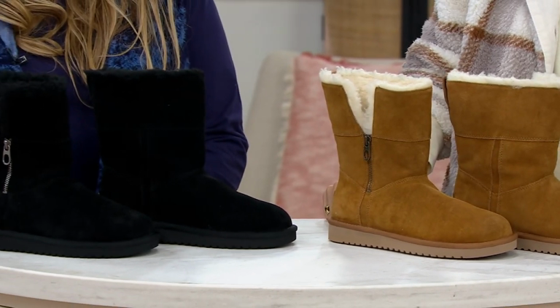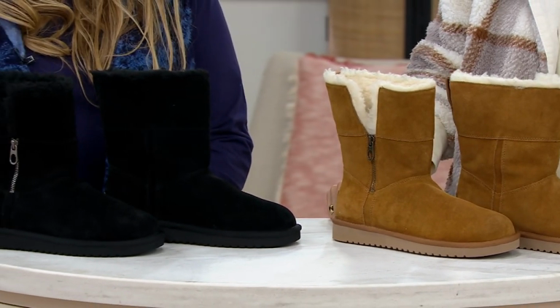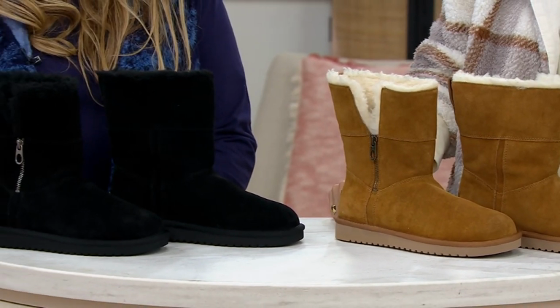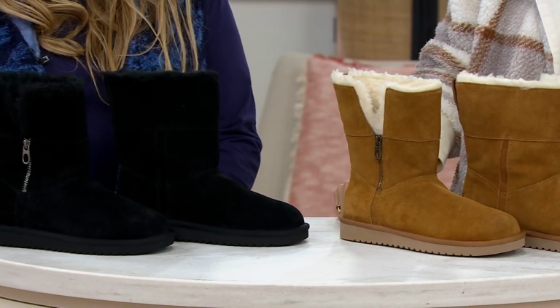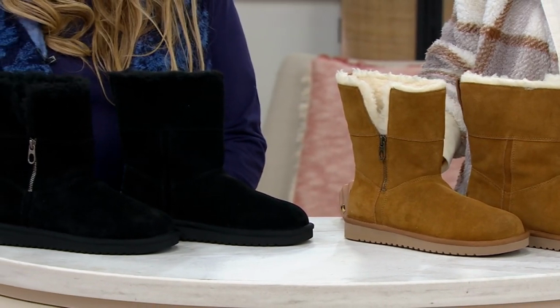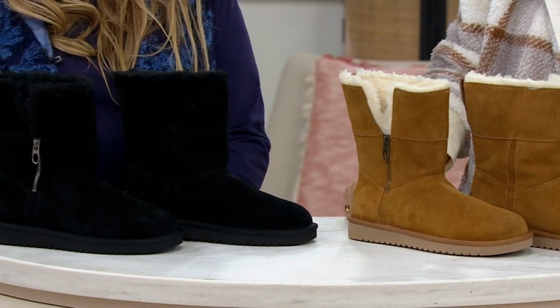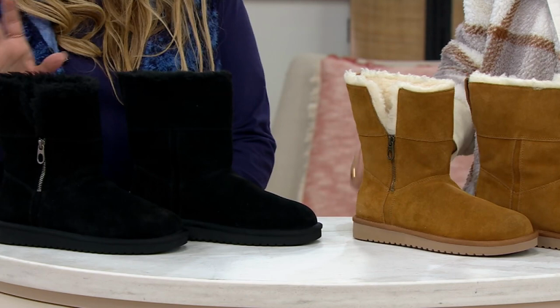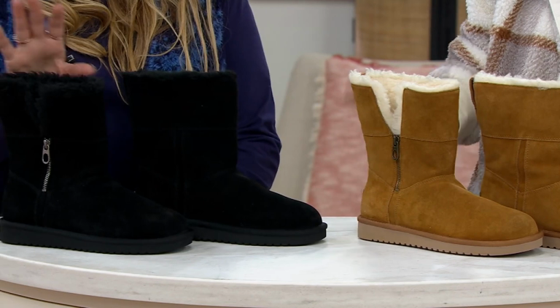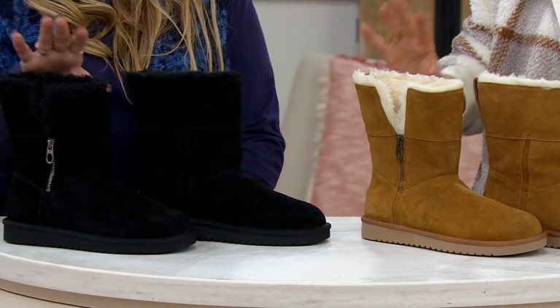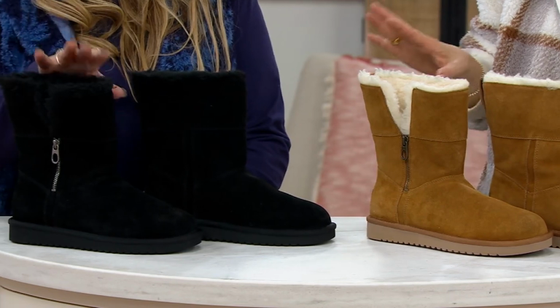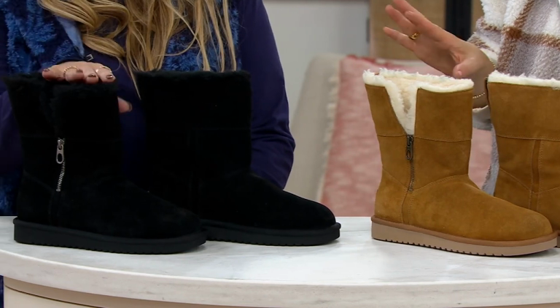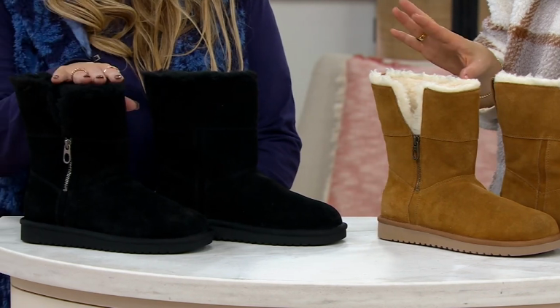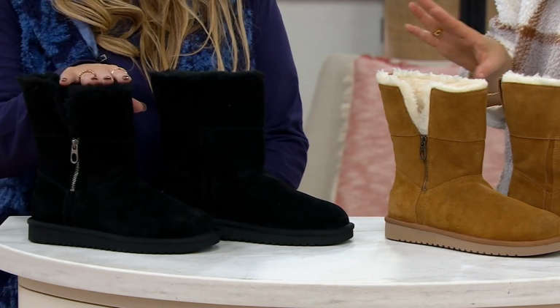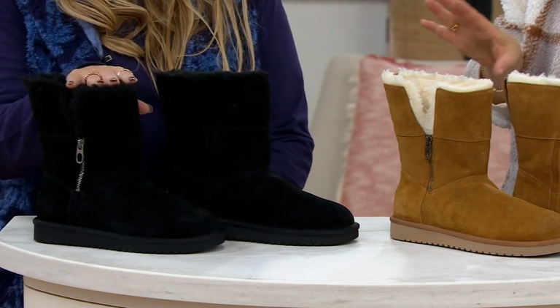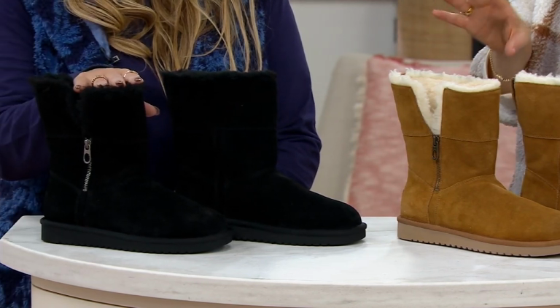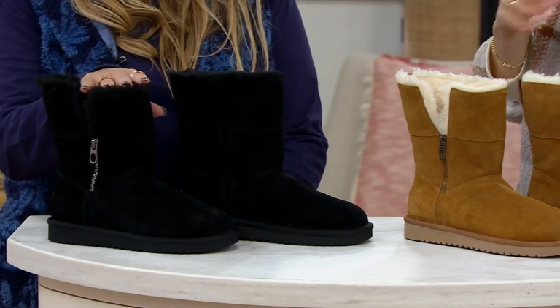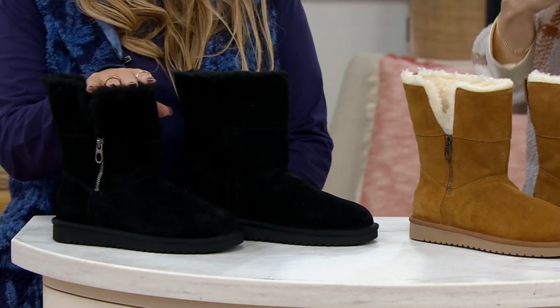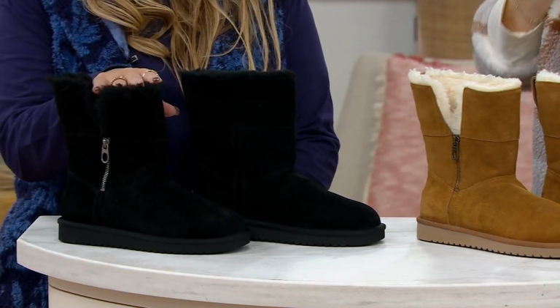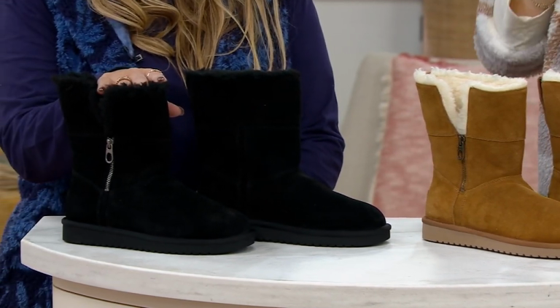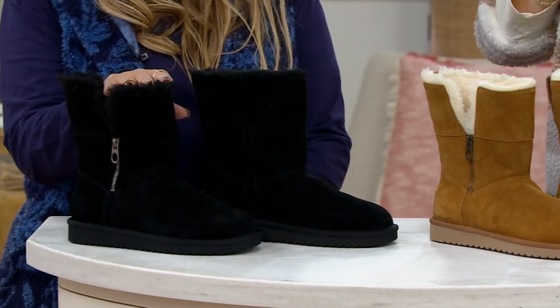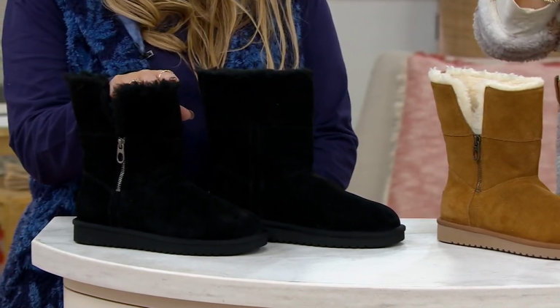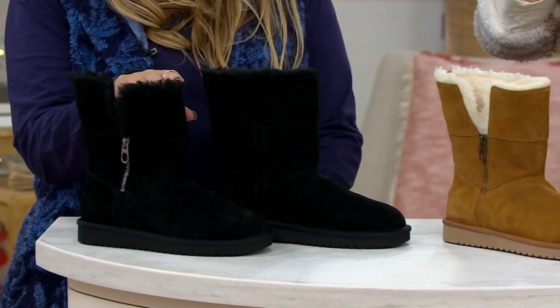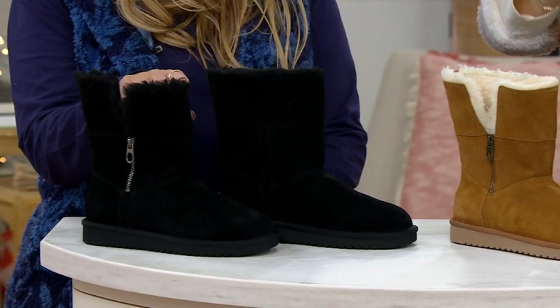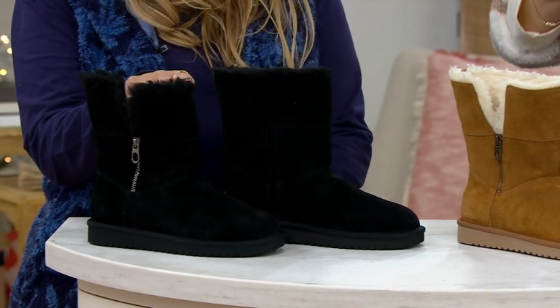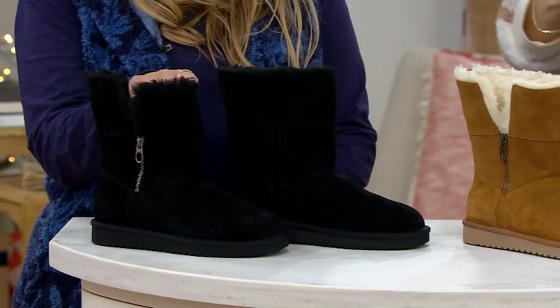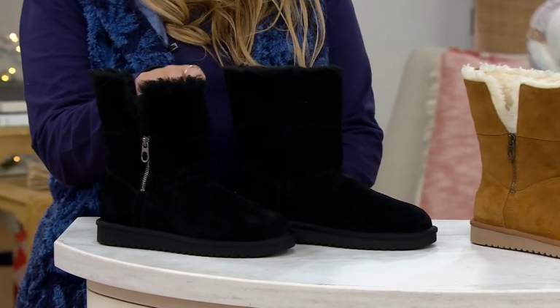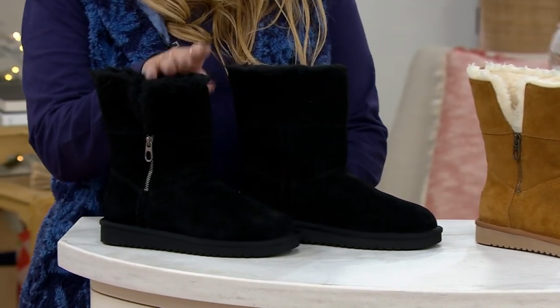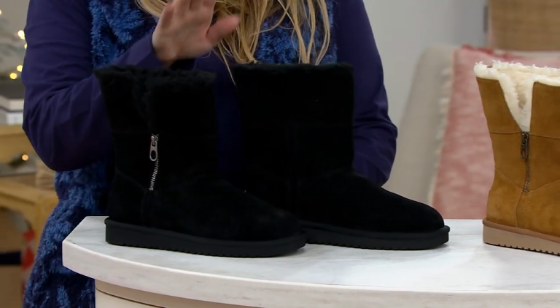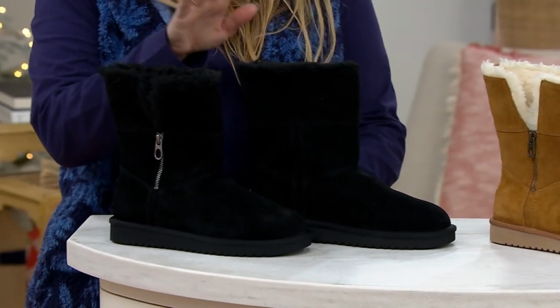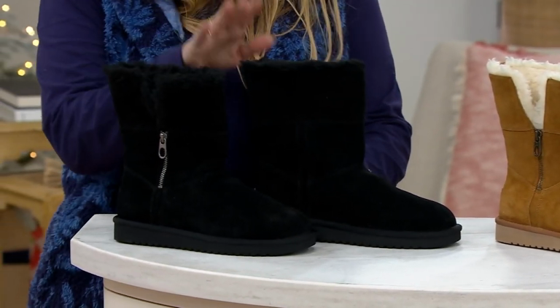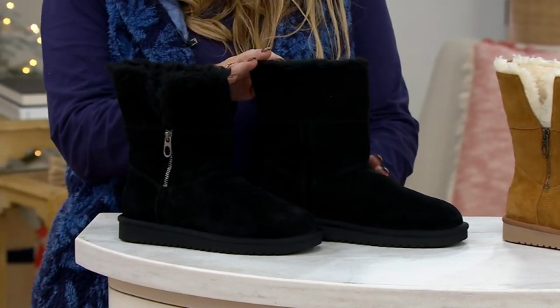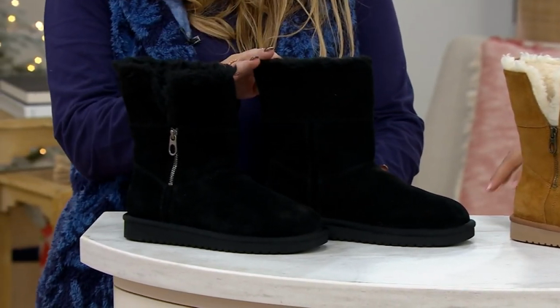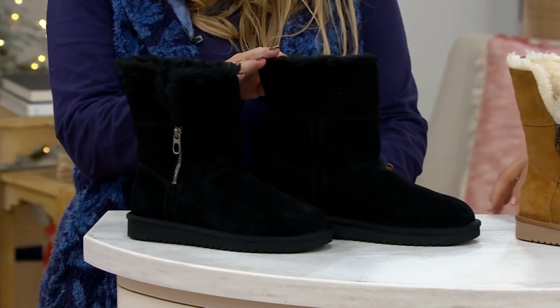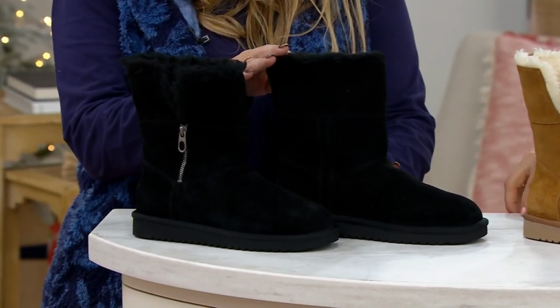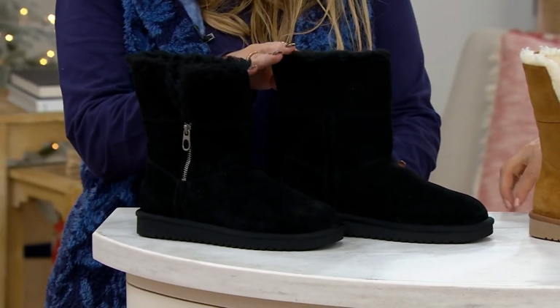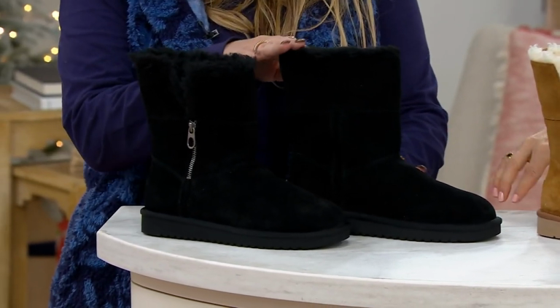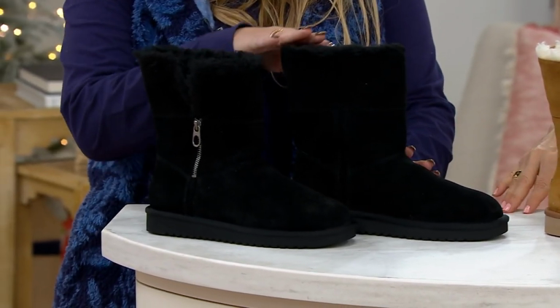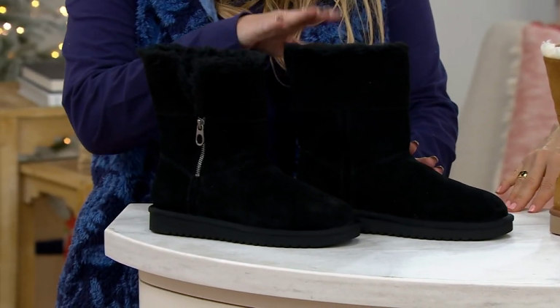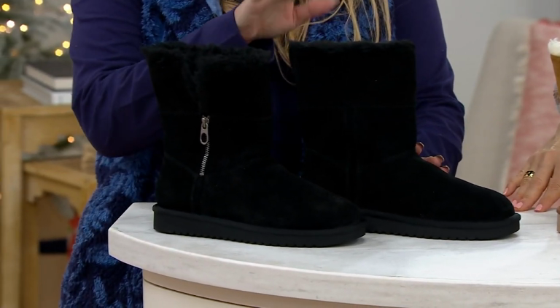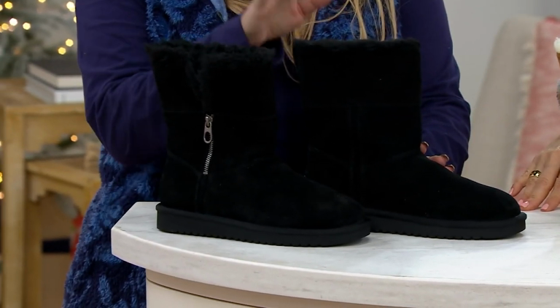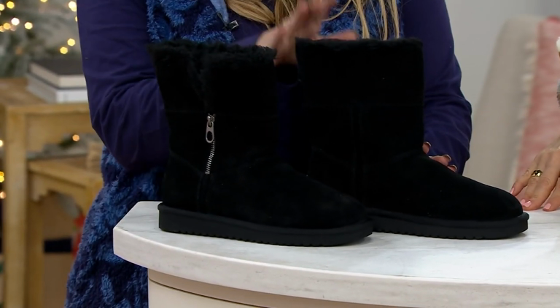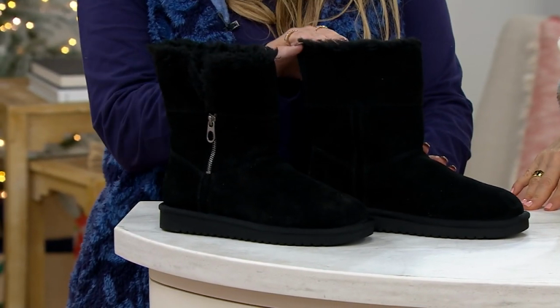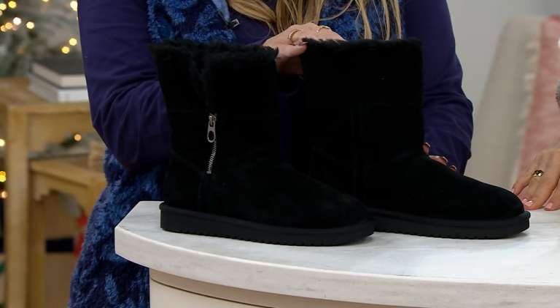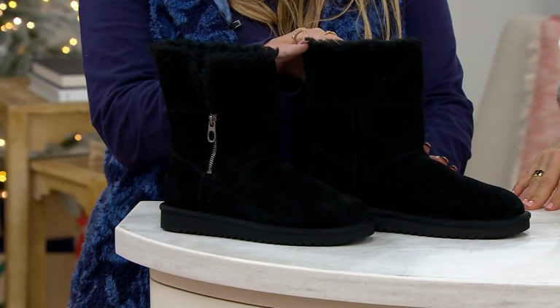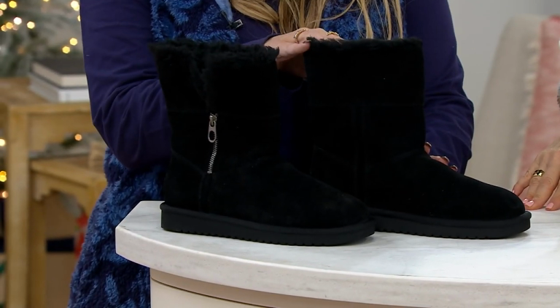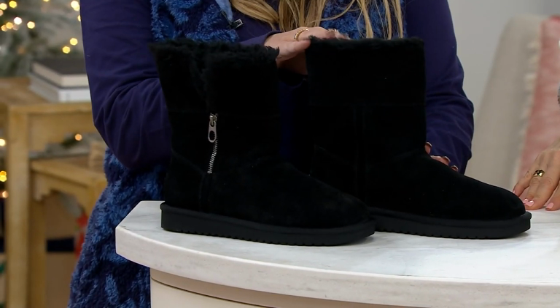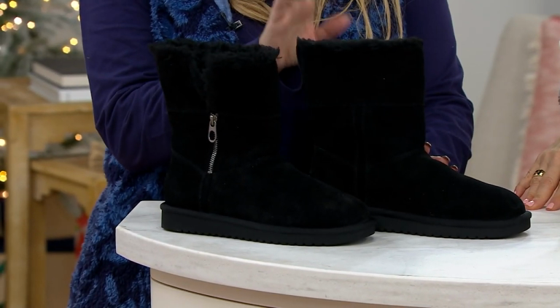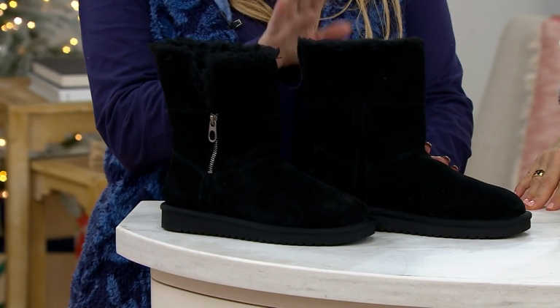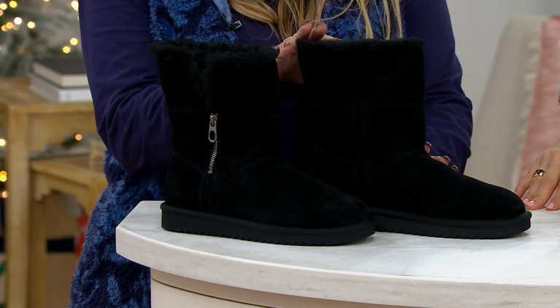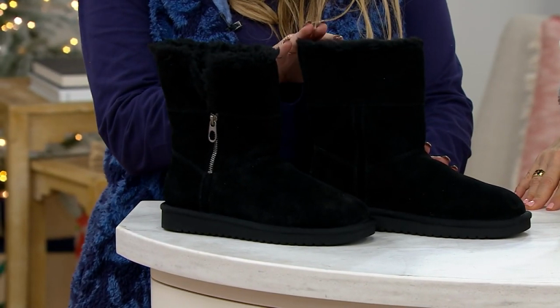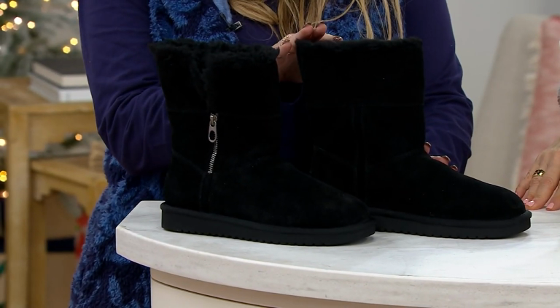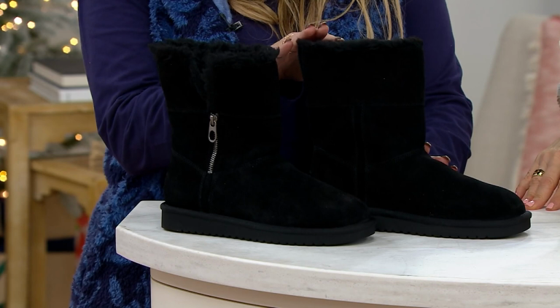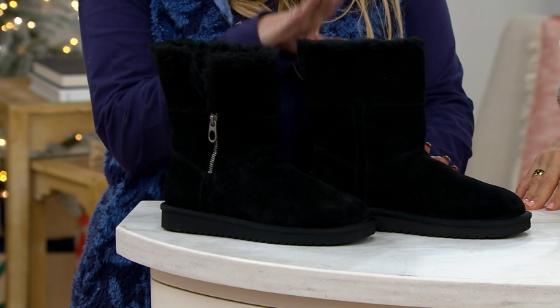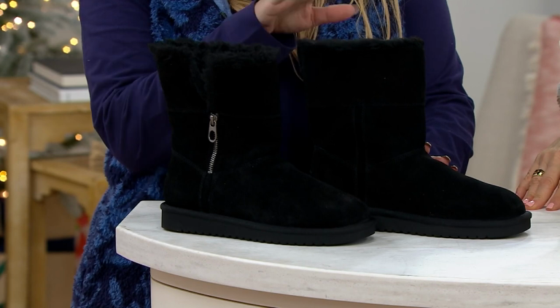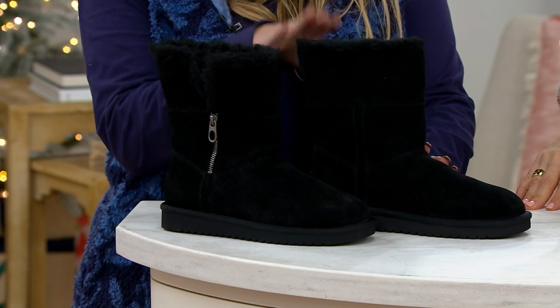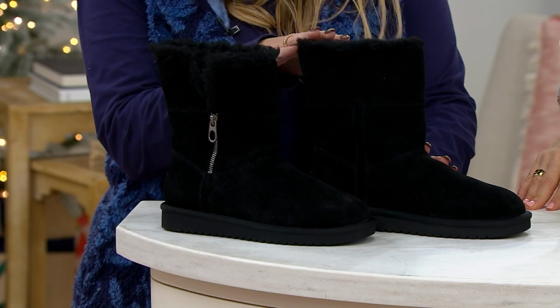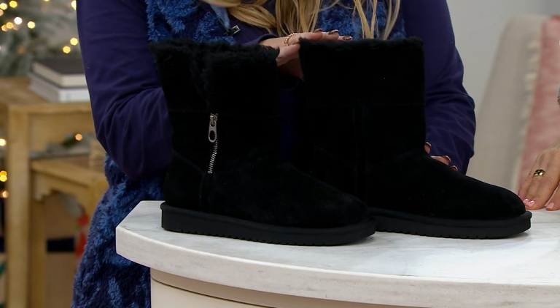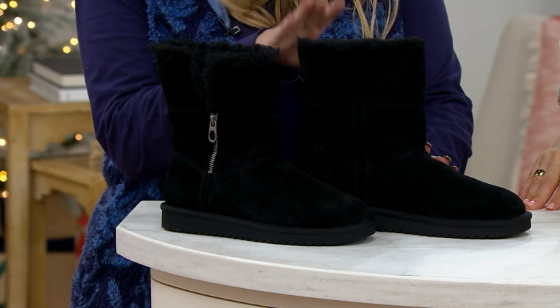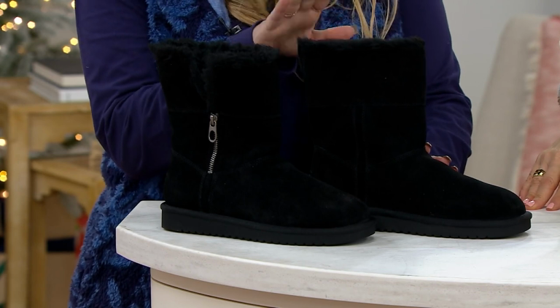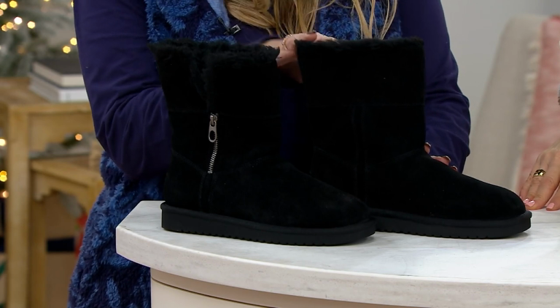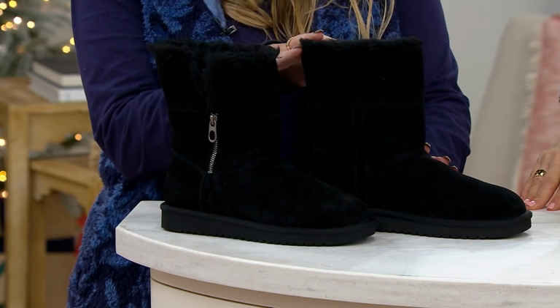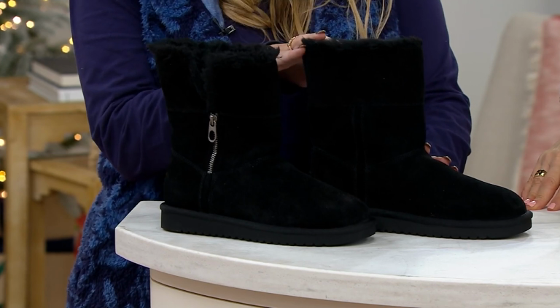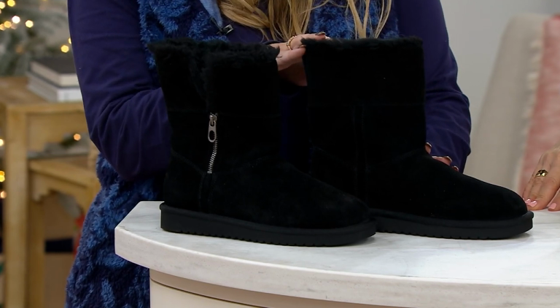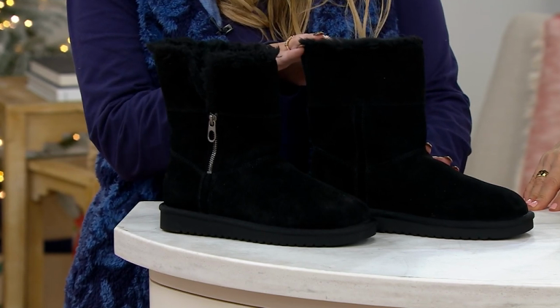Item number A382494. If you're a half size, do you size up or down? Half sizes only — so if you're in between sizes, we recommend sizing up to get your best fit.